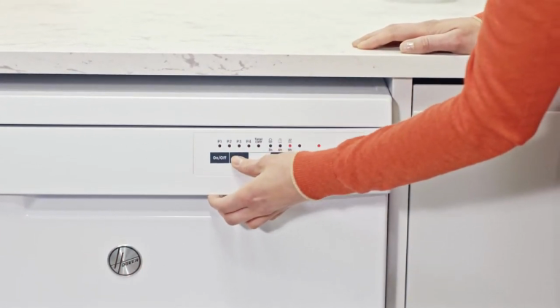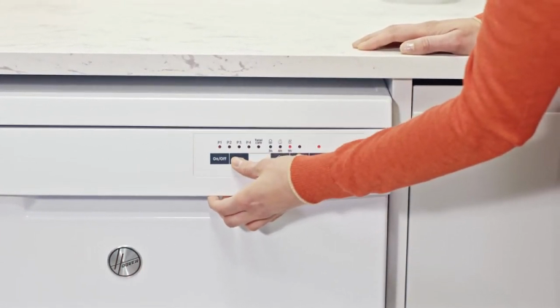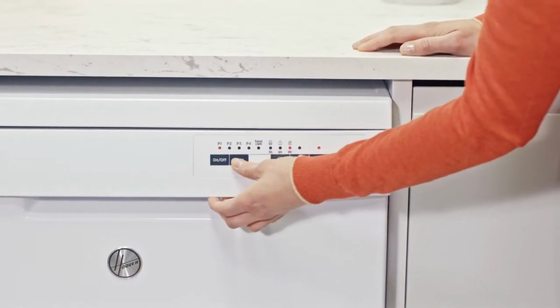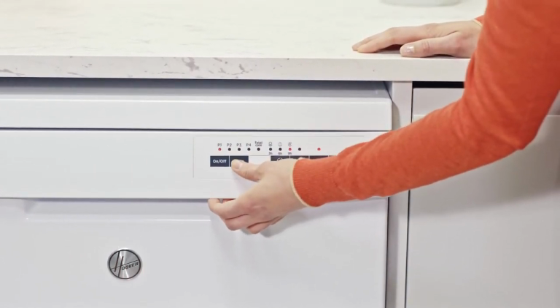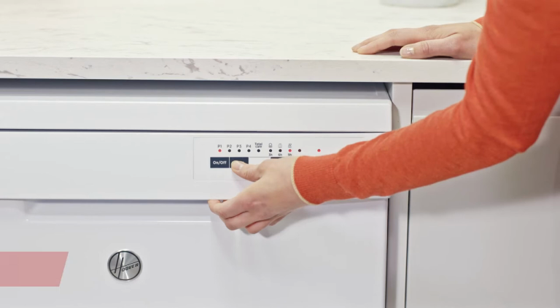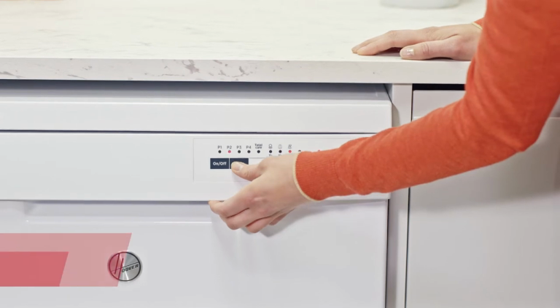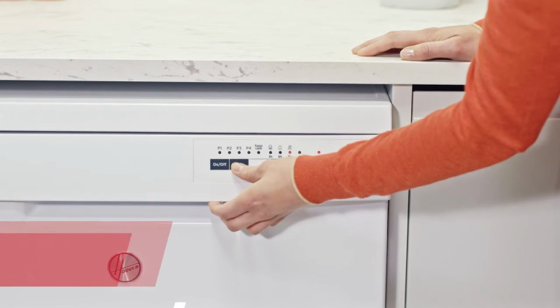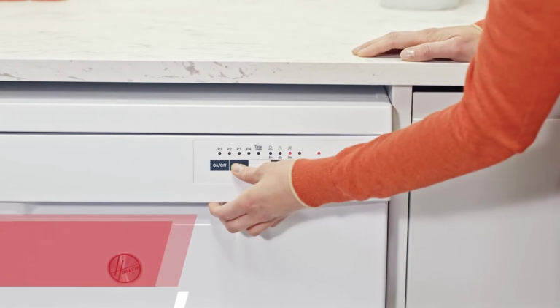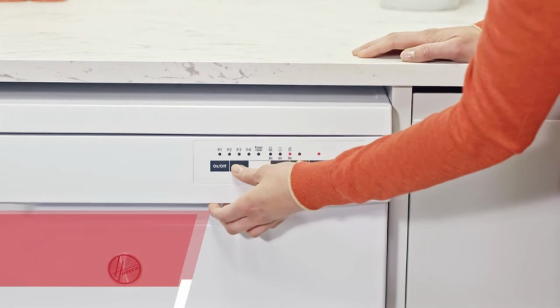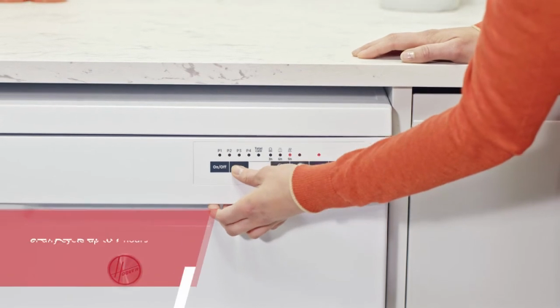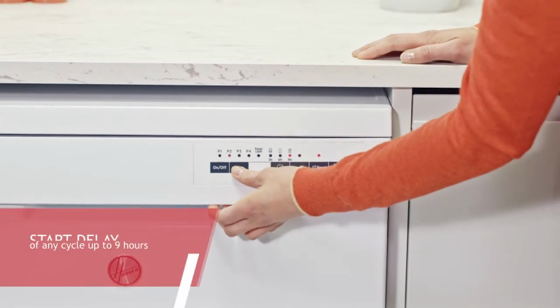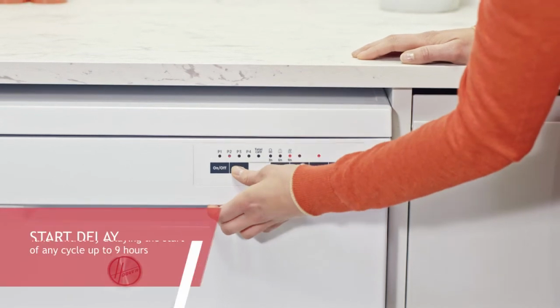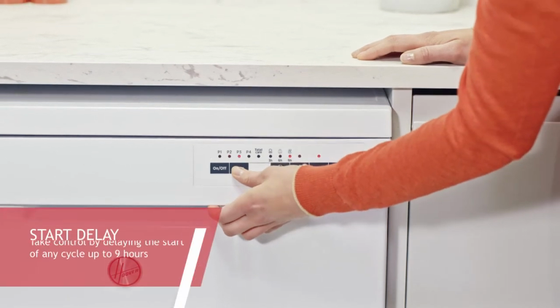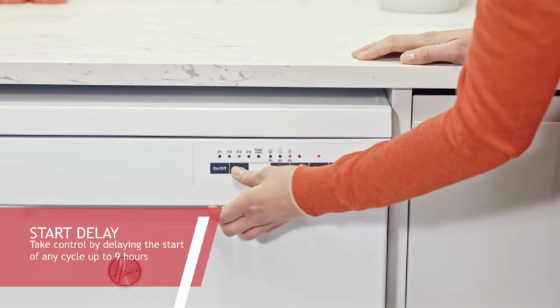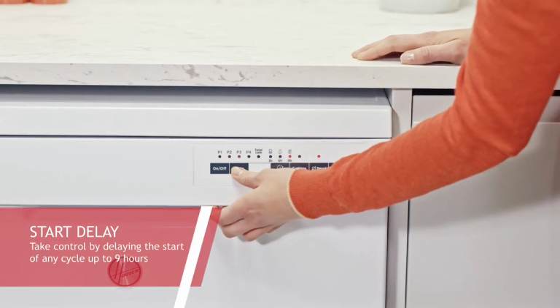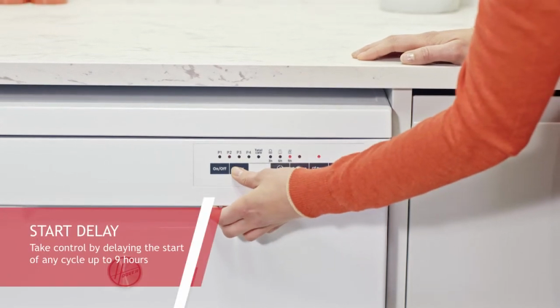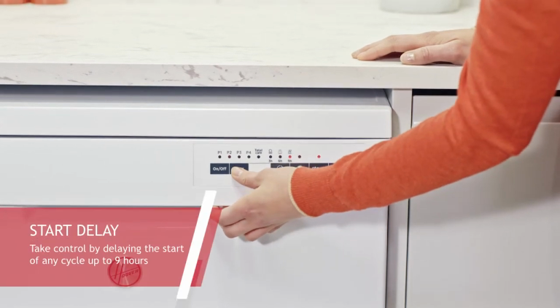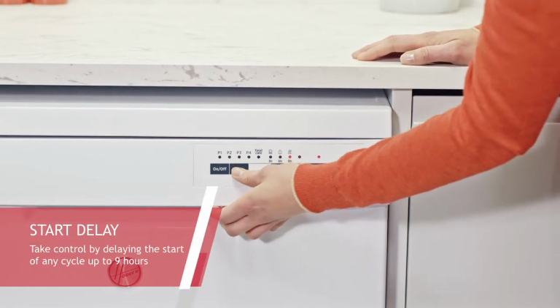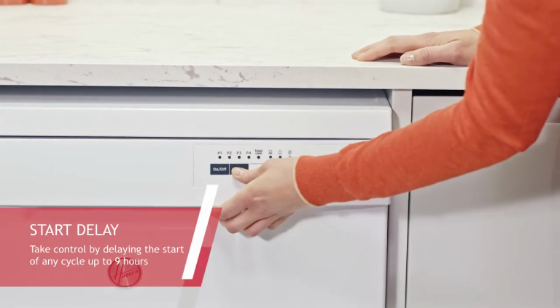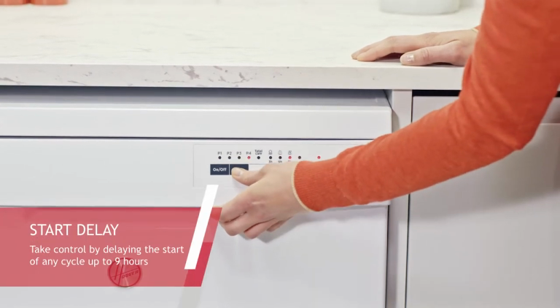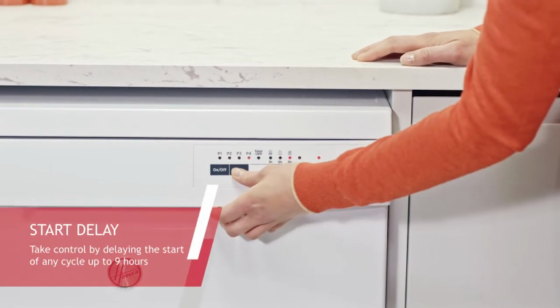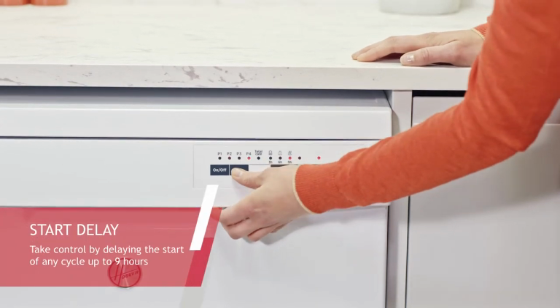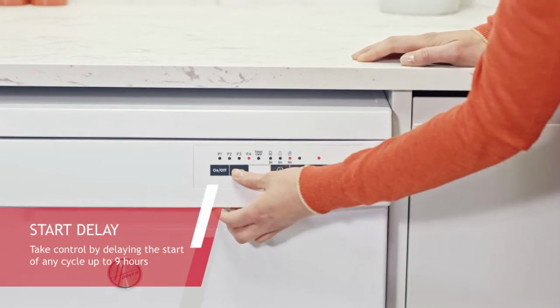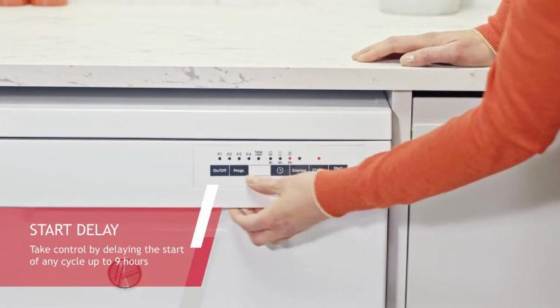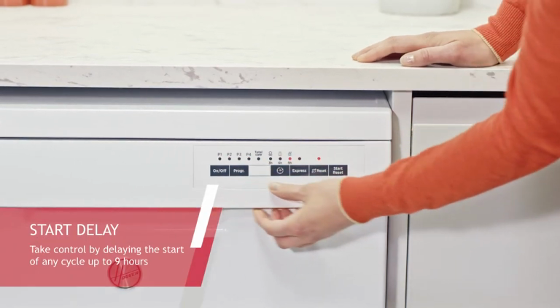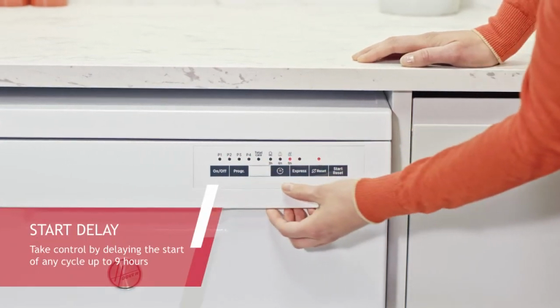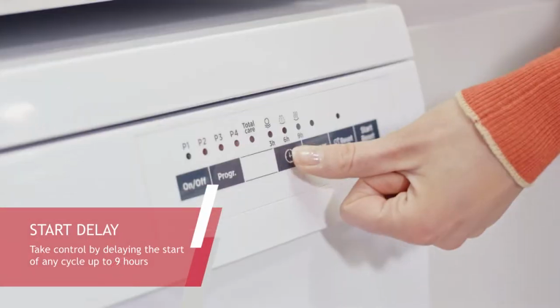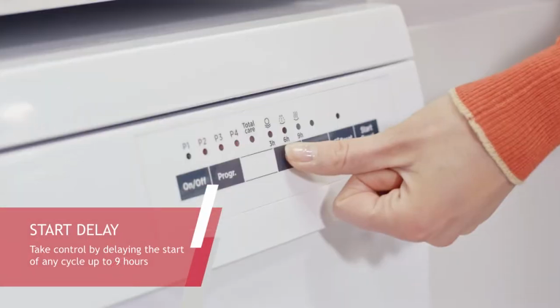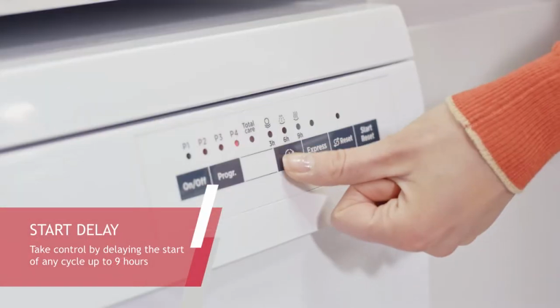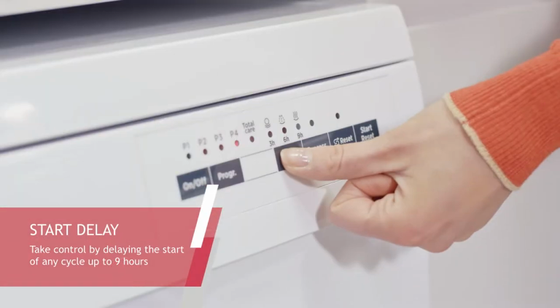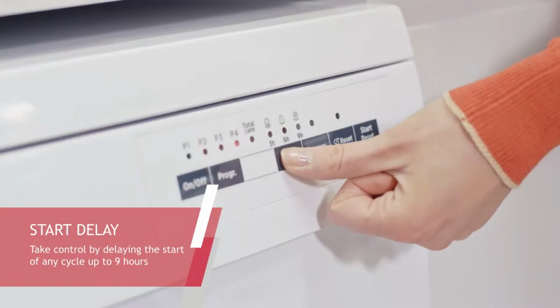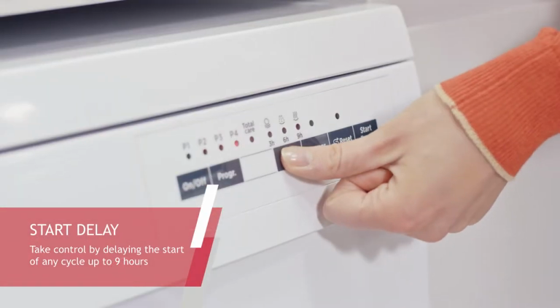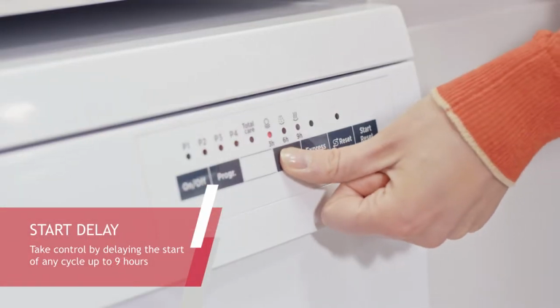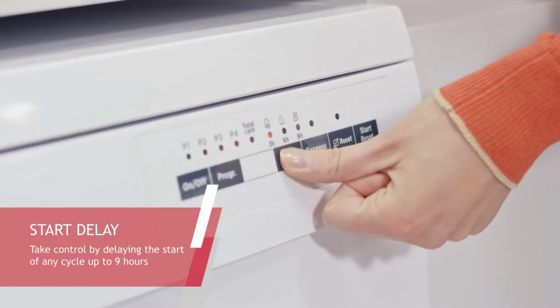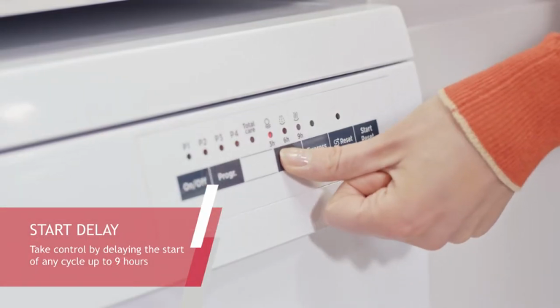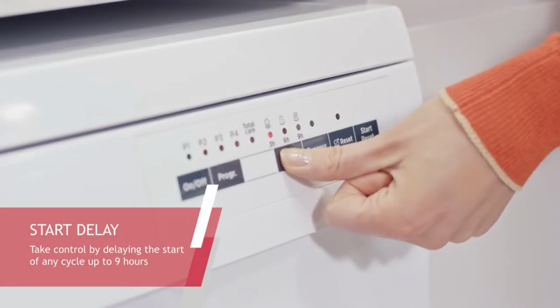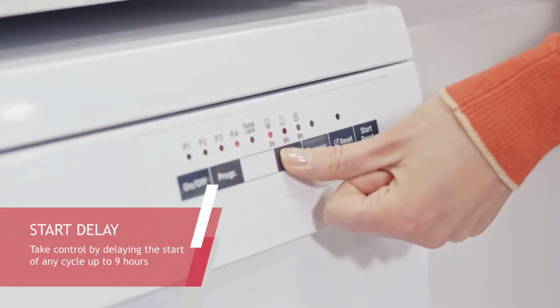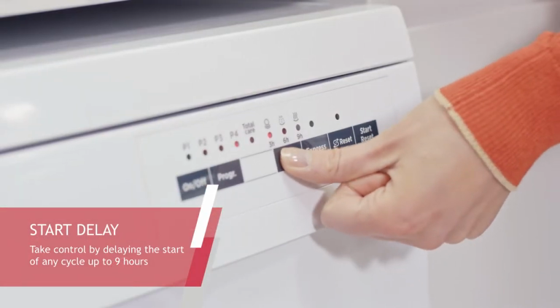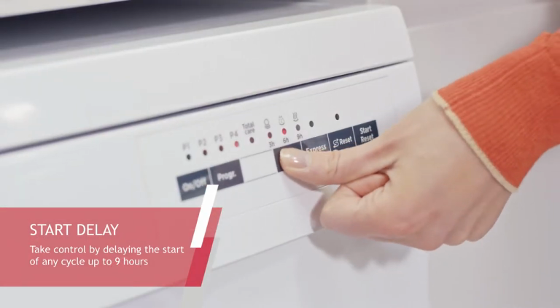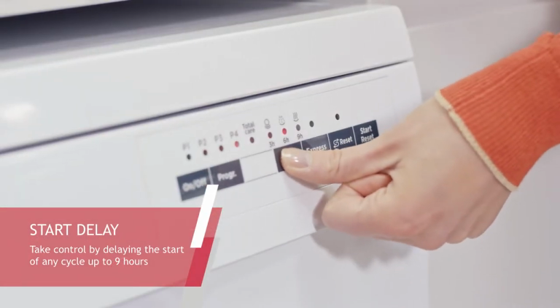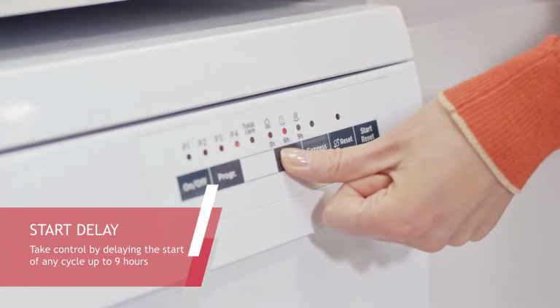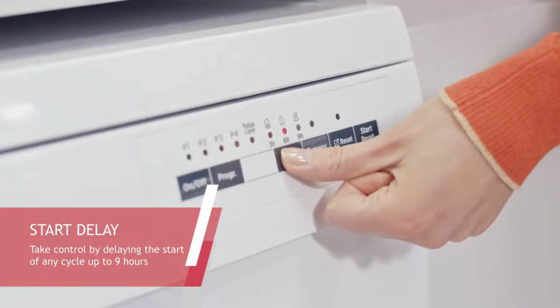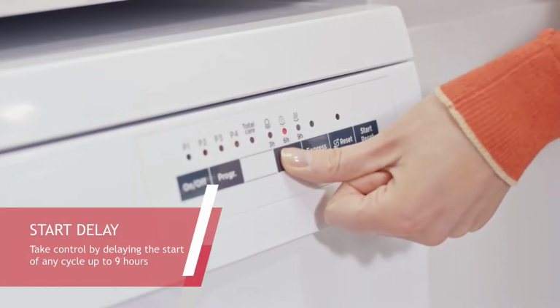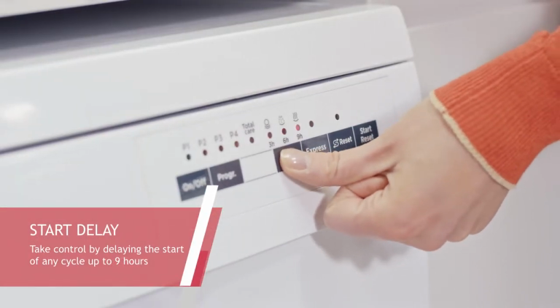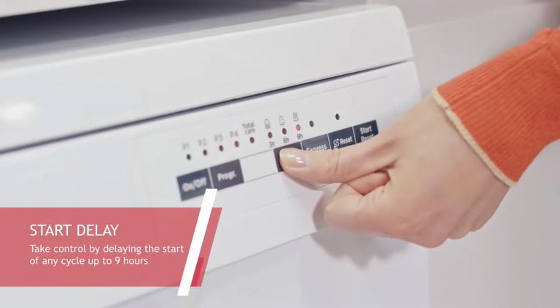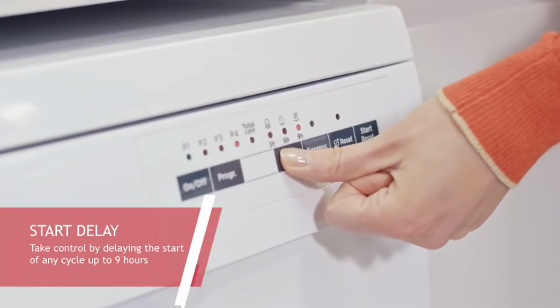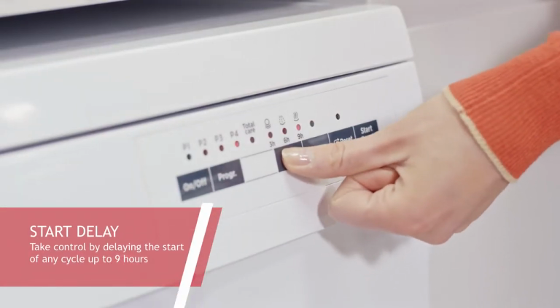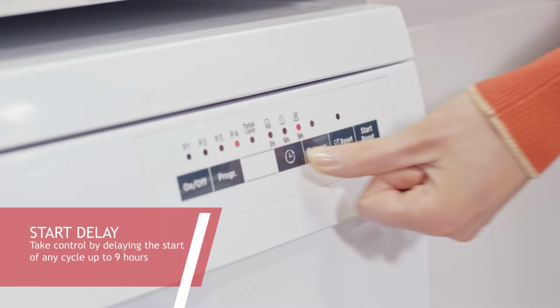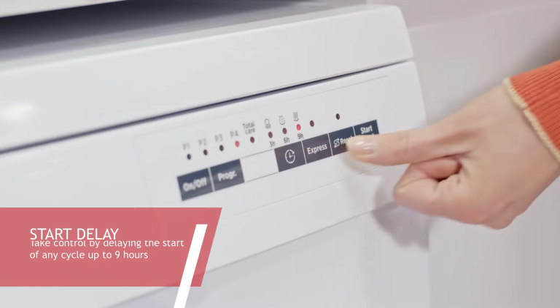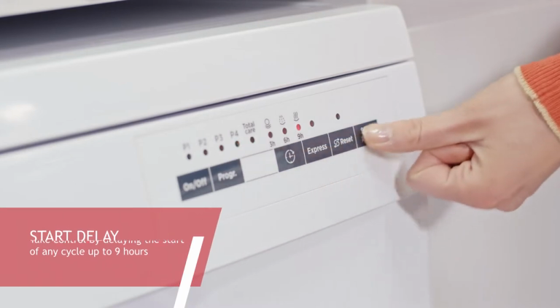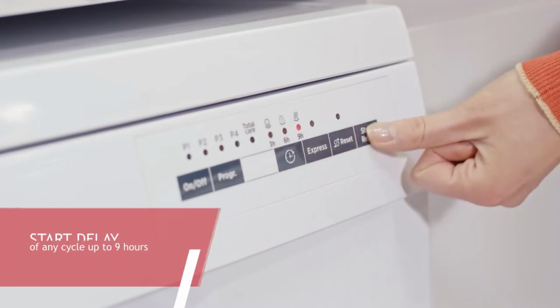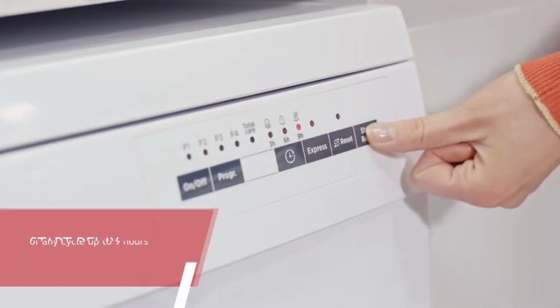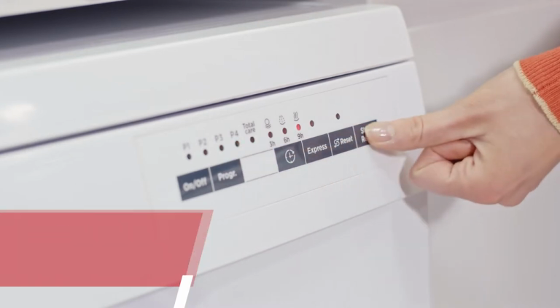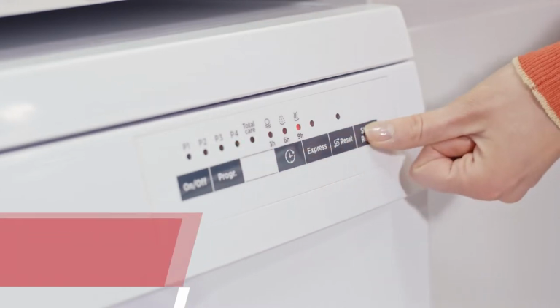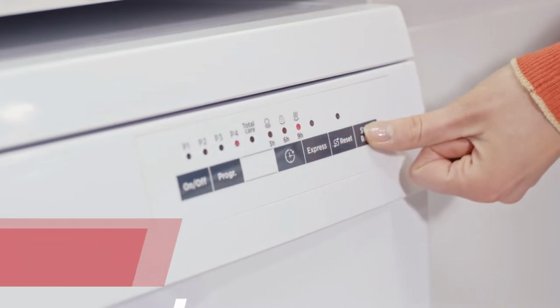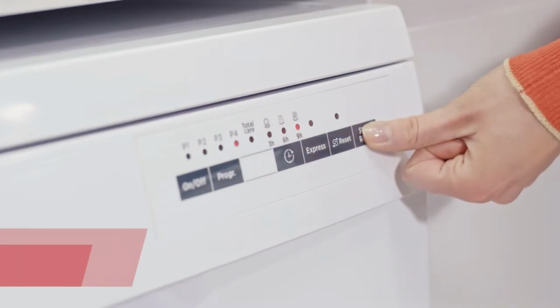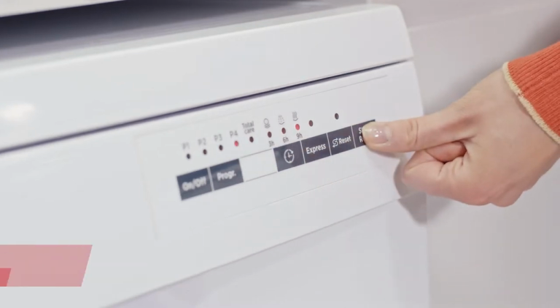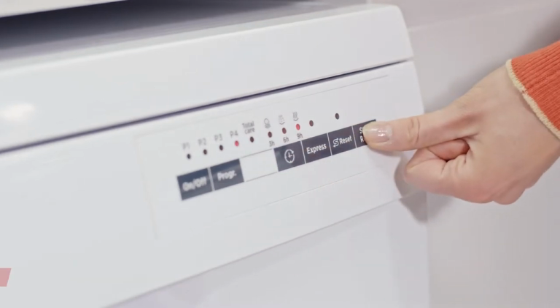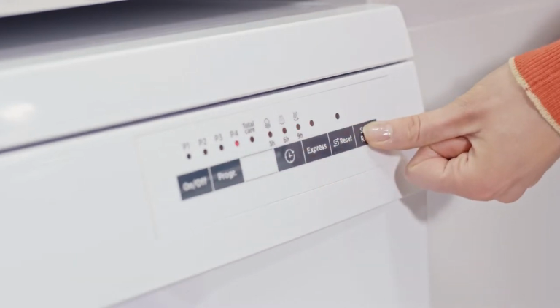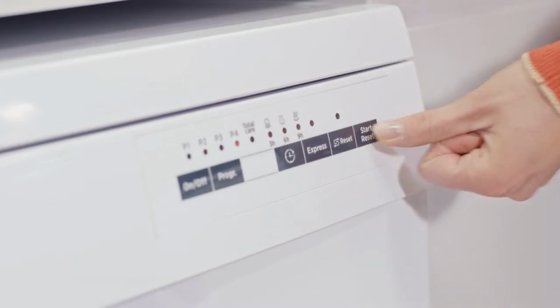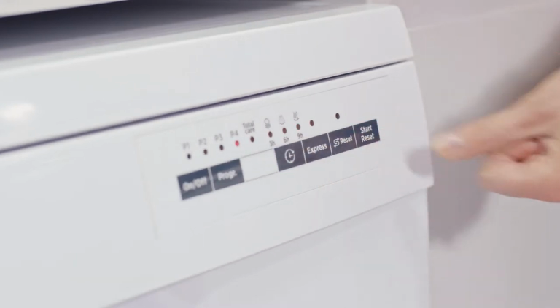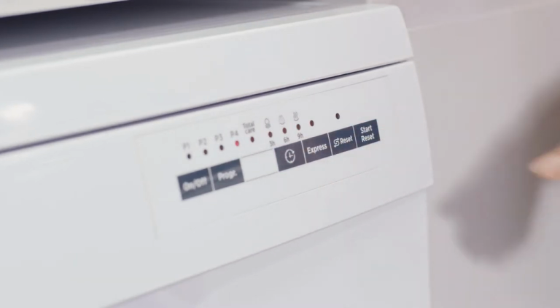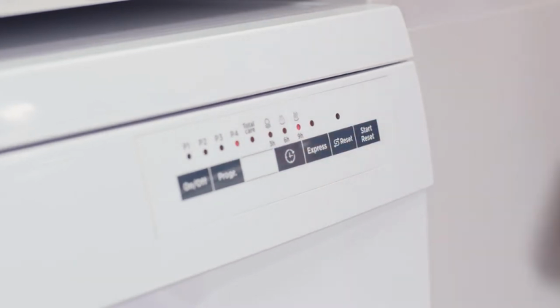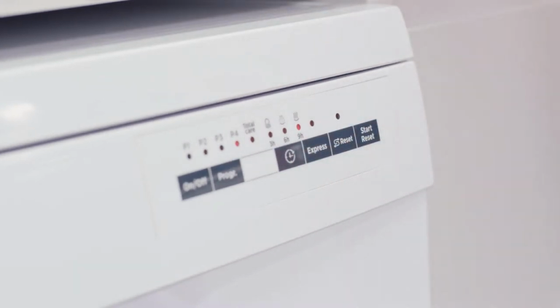Take control by delaying the start of any cycle up to nine hours. Set a program to start while you're out and arrive home in time for the end of the cycle.